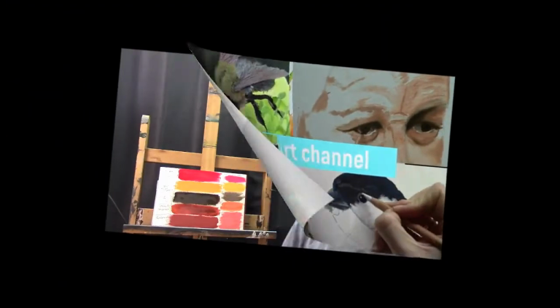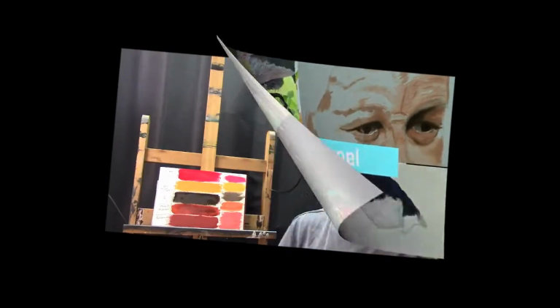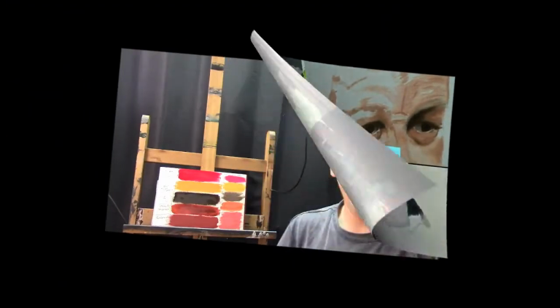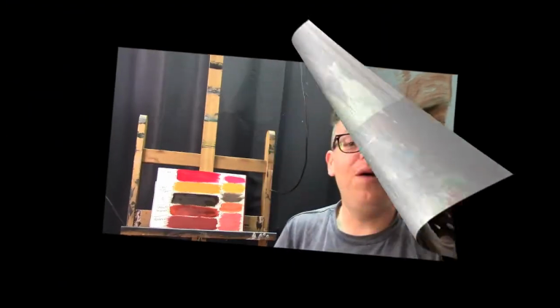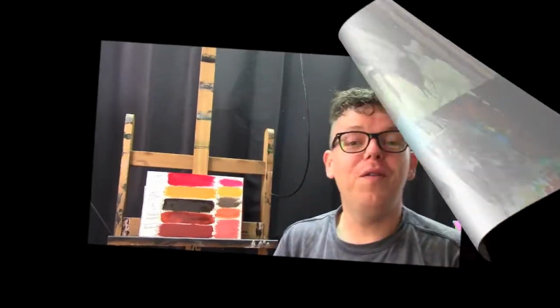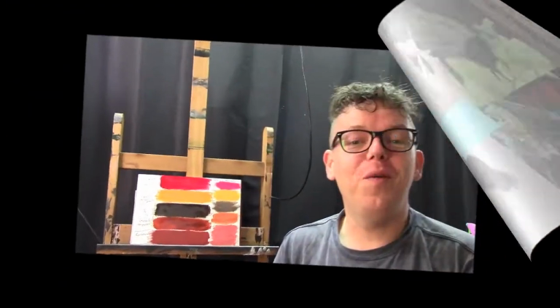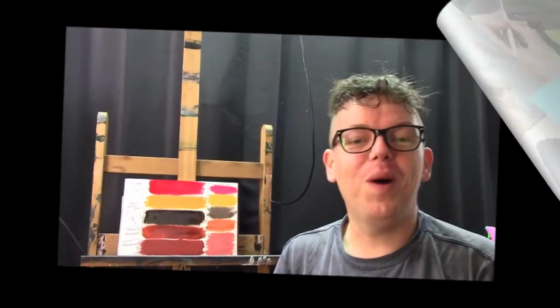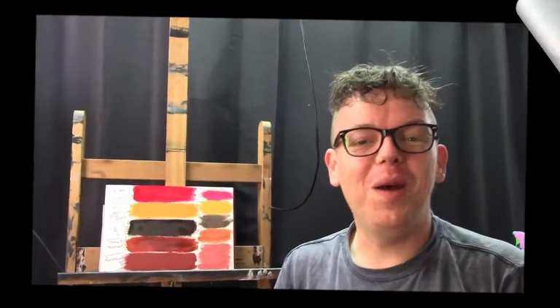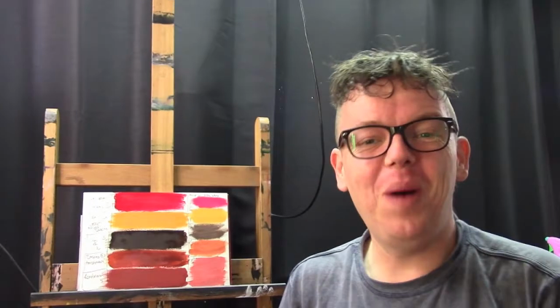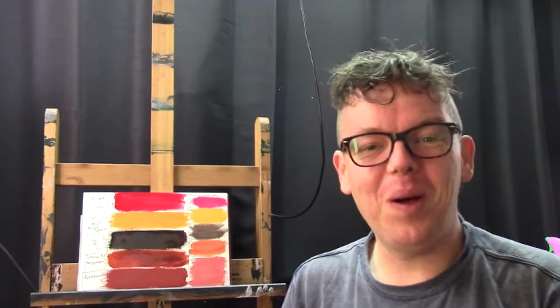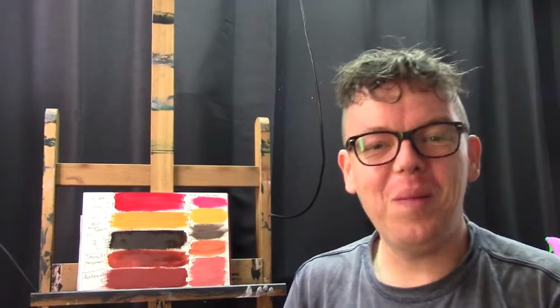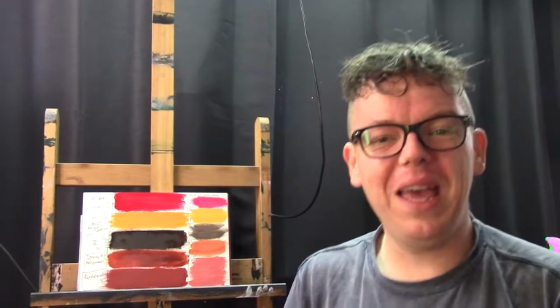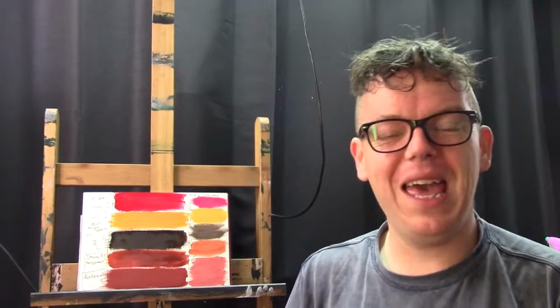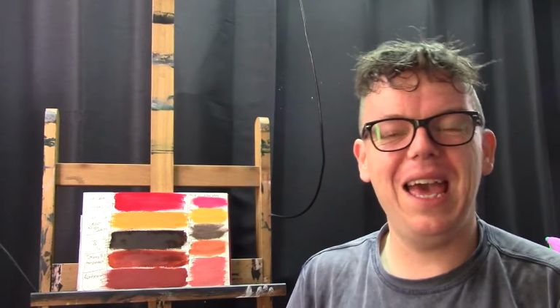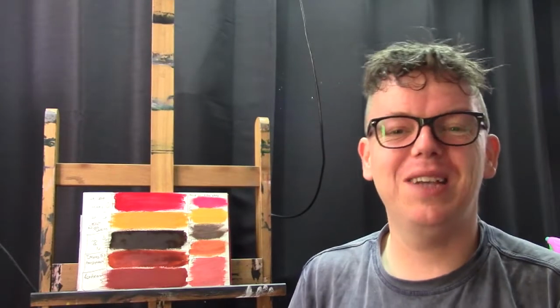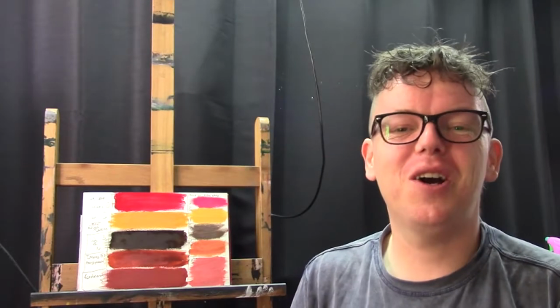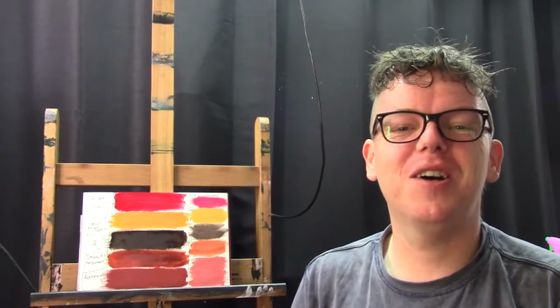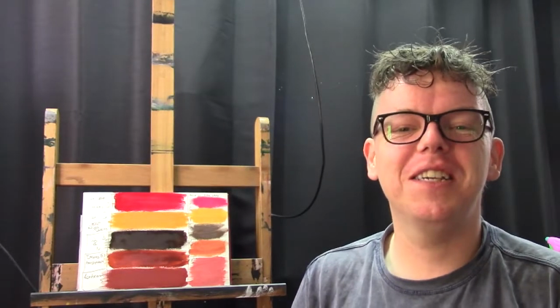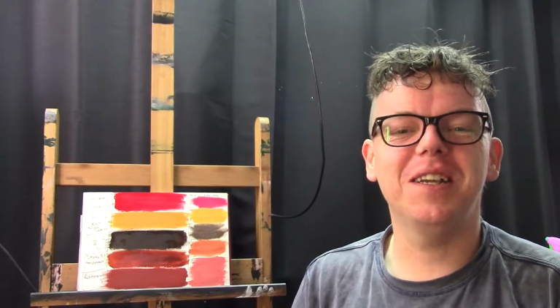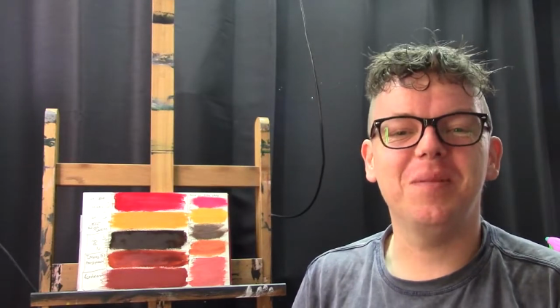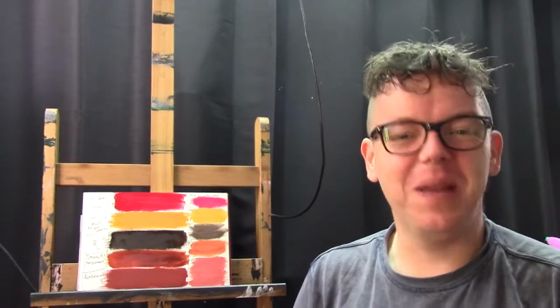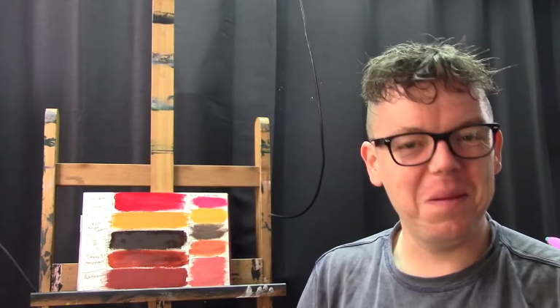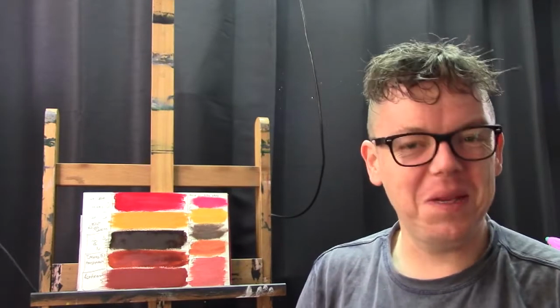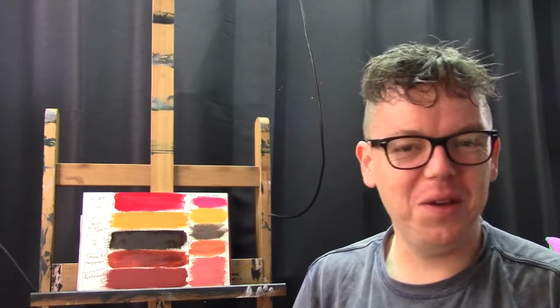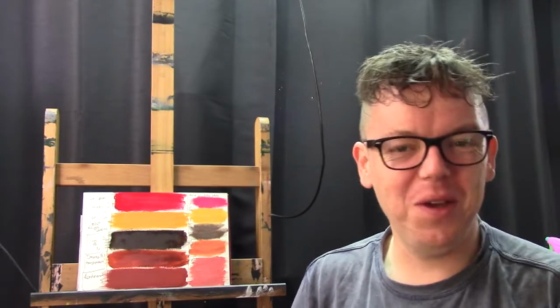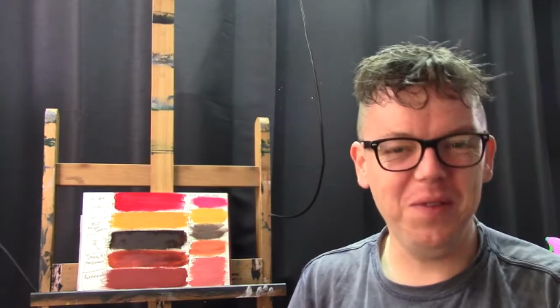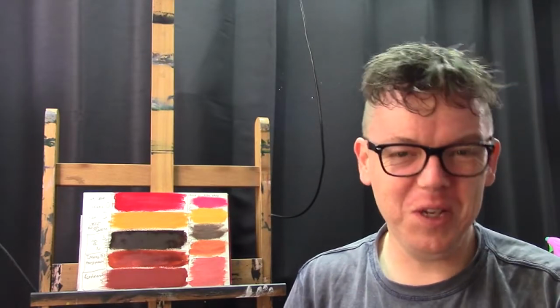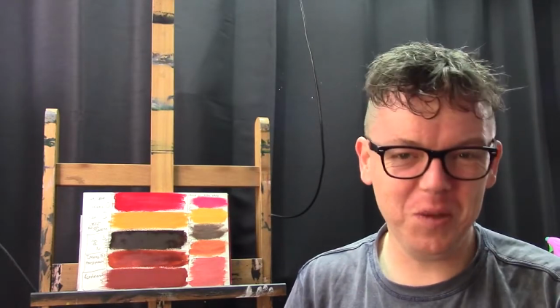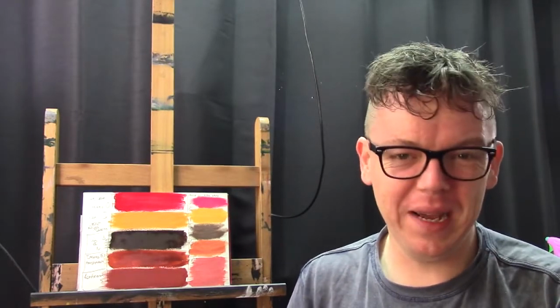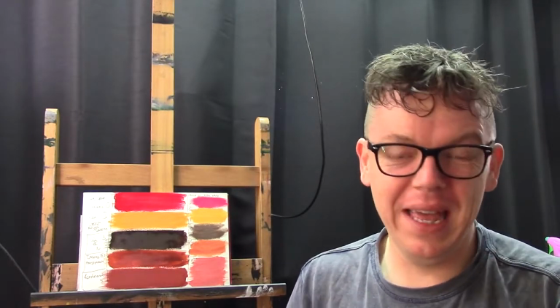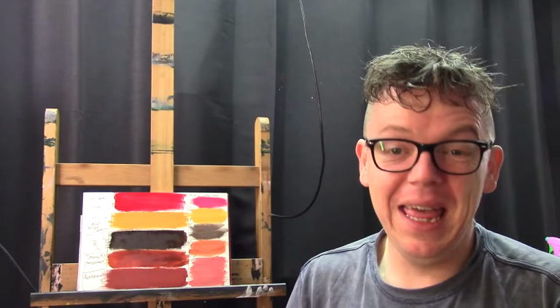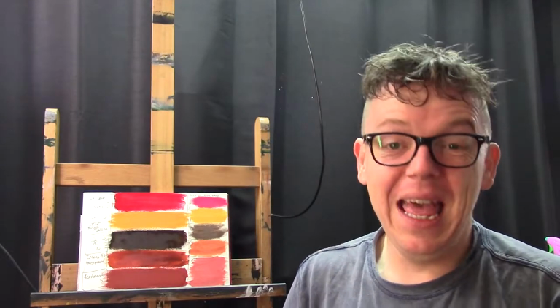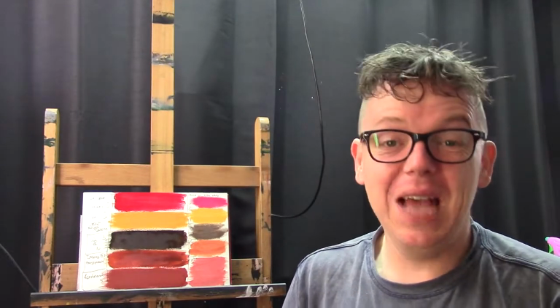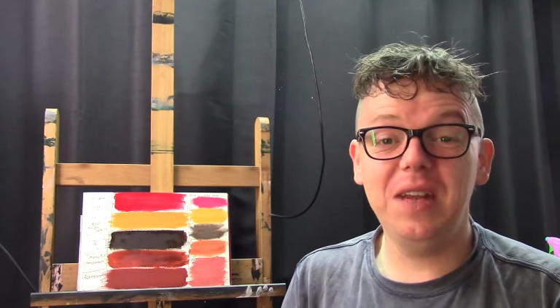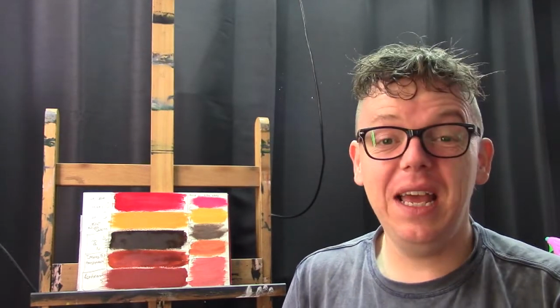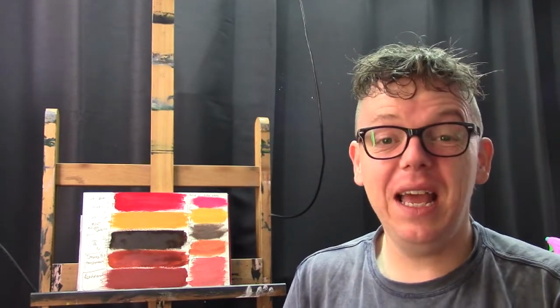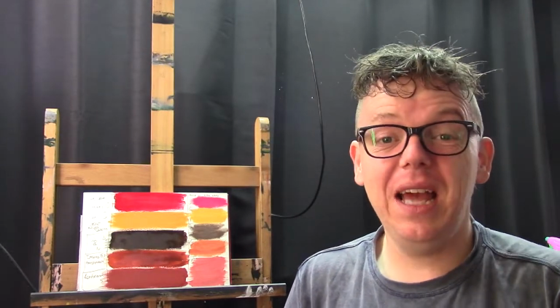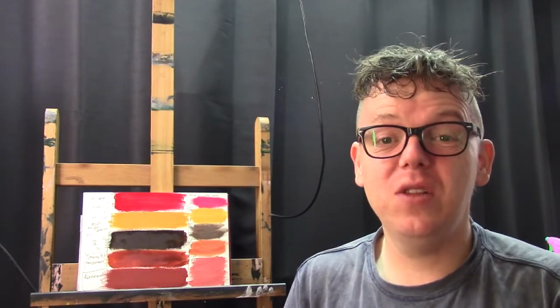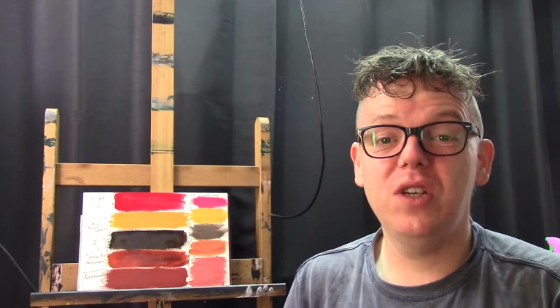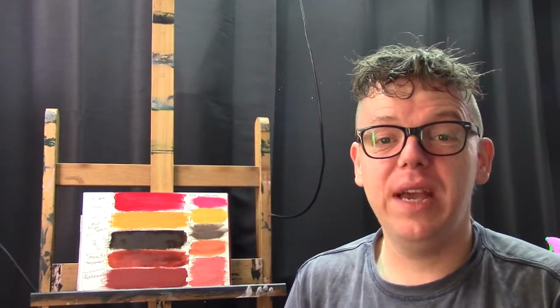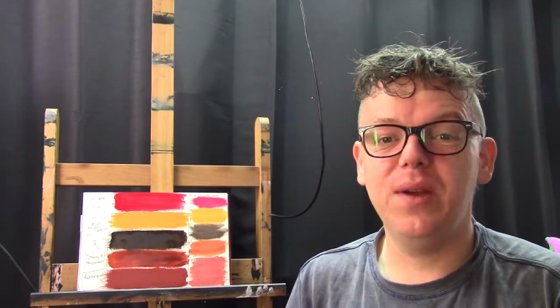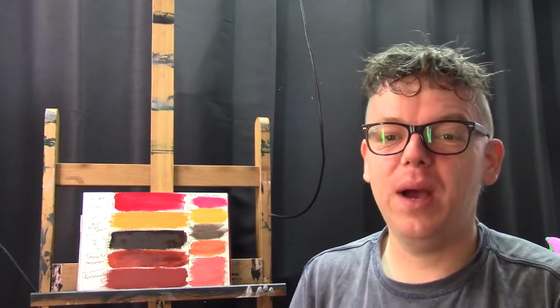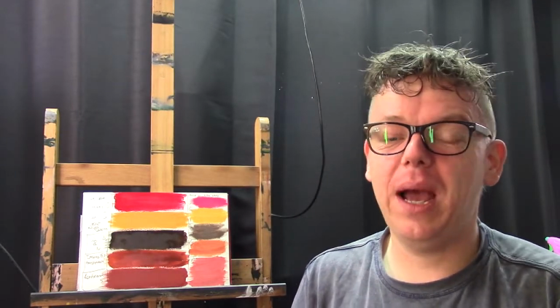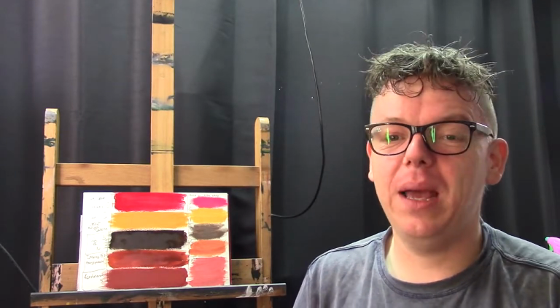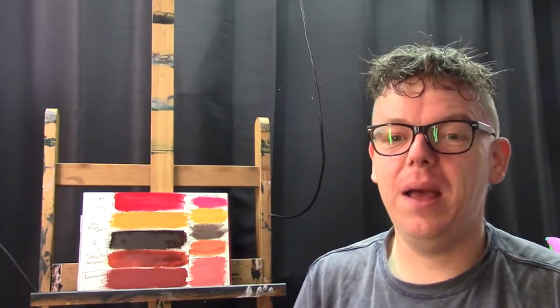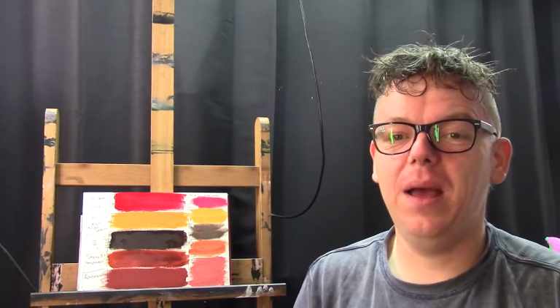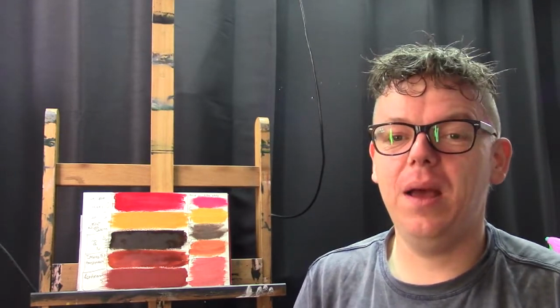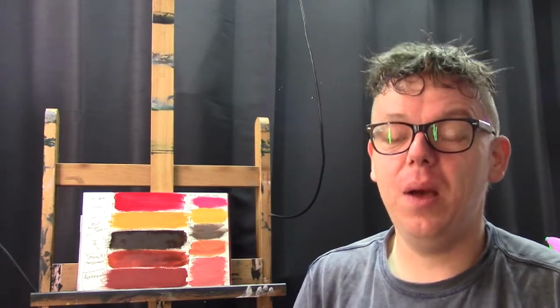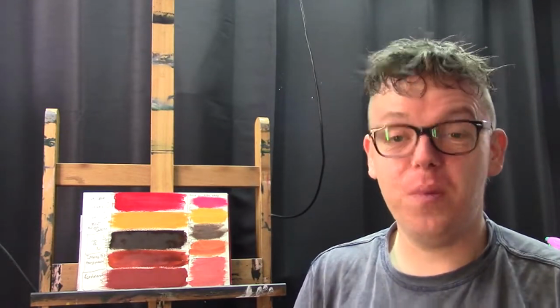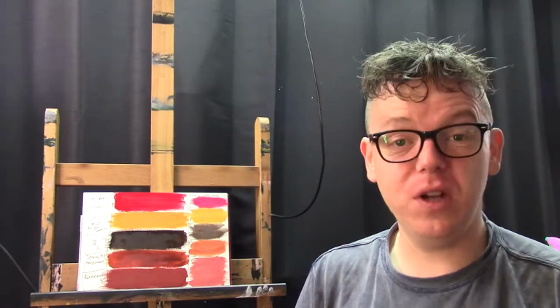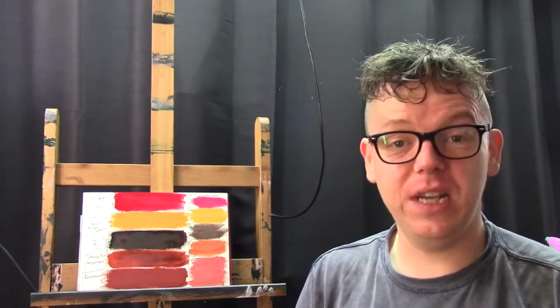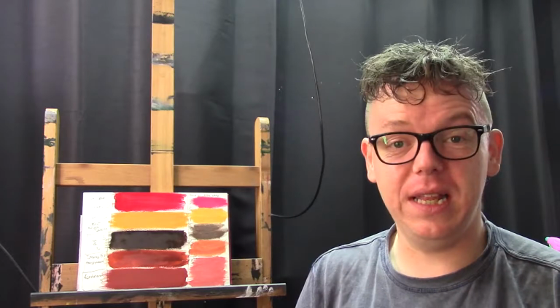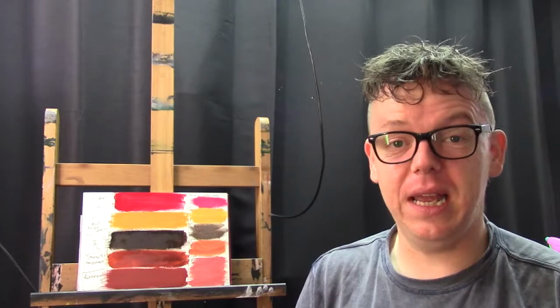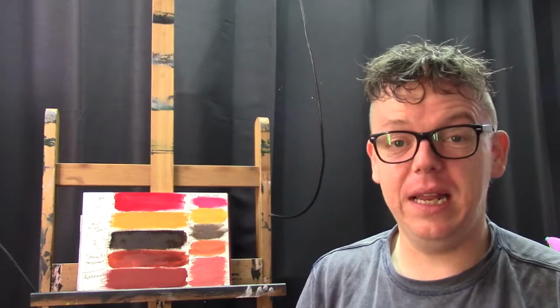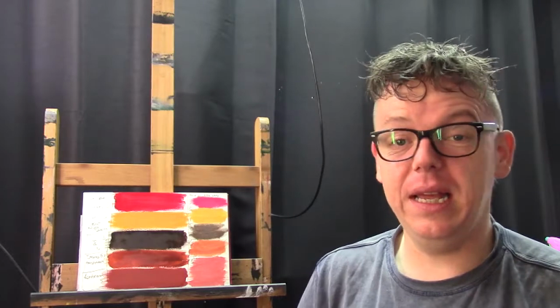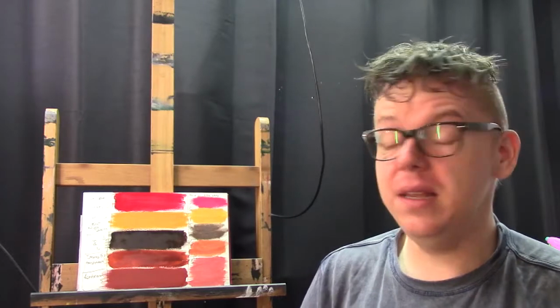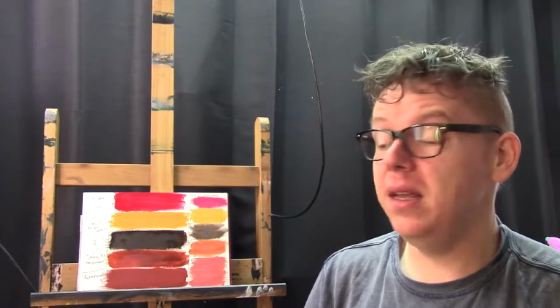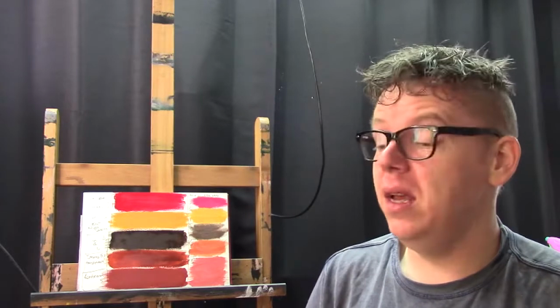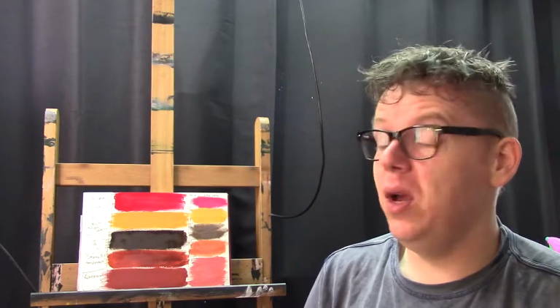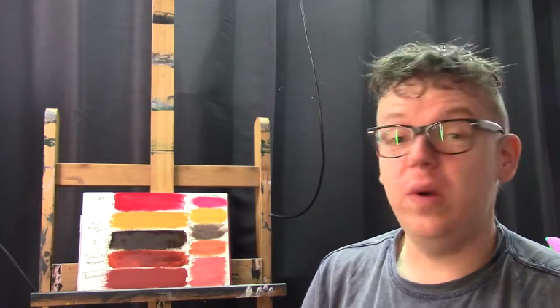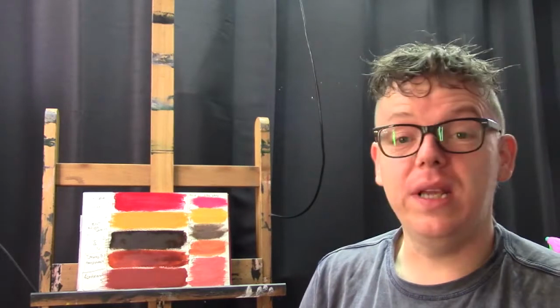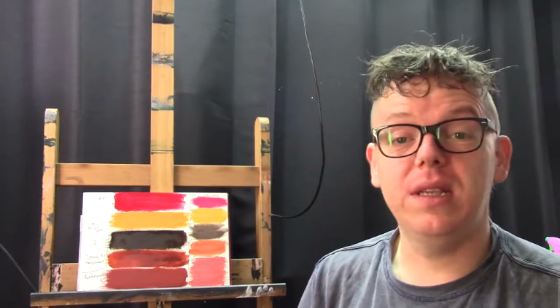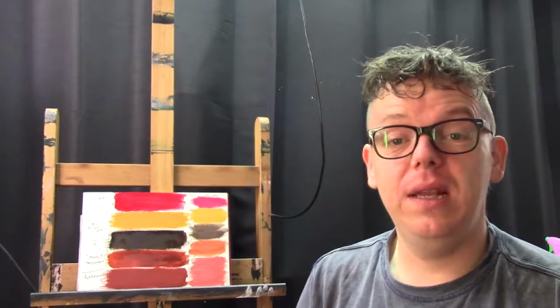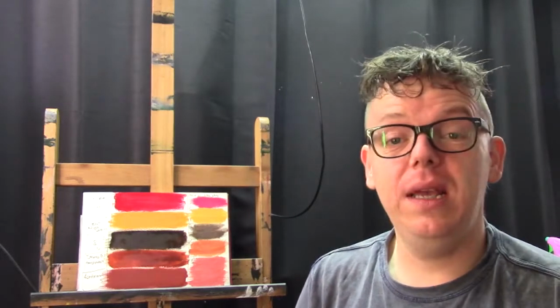Hello everyone and welcome to EA's Art Channel. My name is Ilkjom Iusma and today I'd like to share with you a project that I did recently.